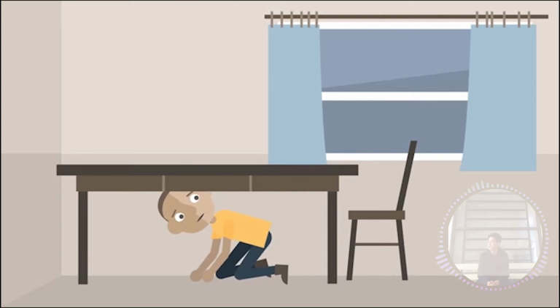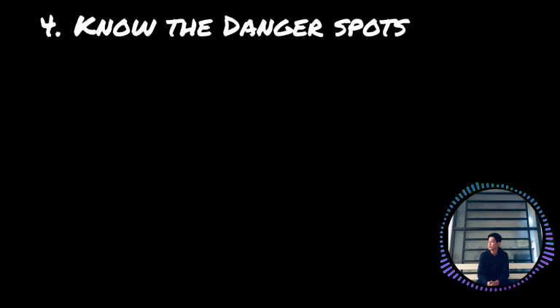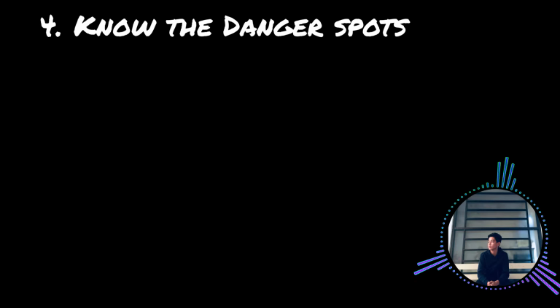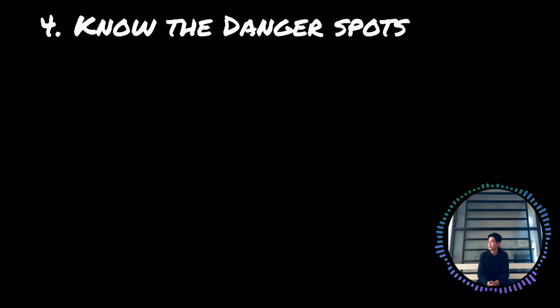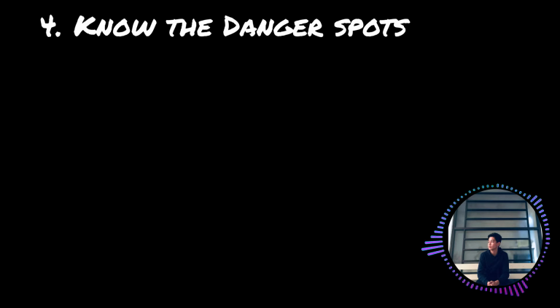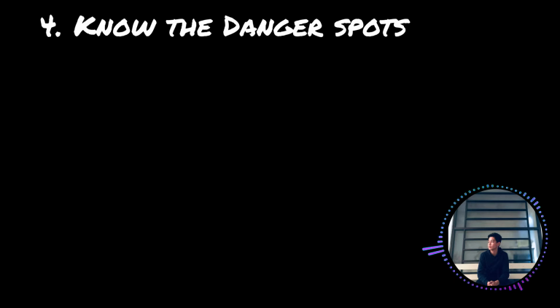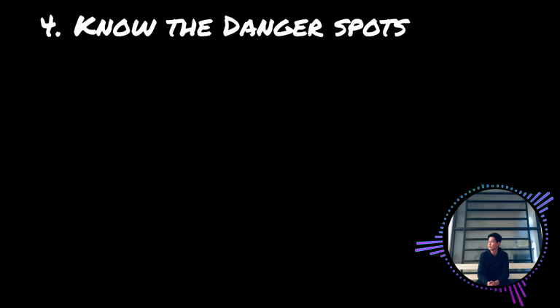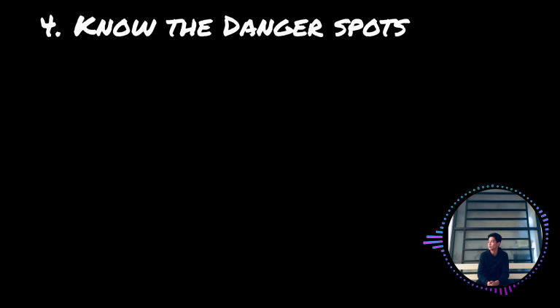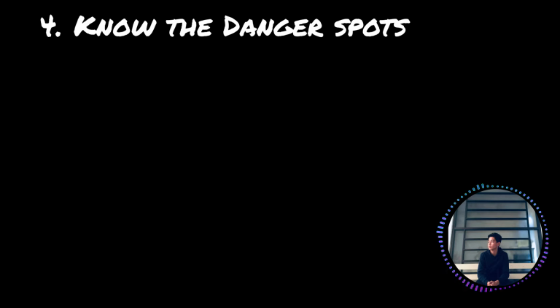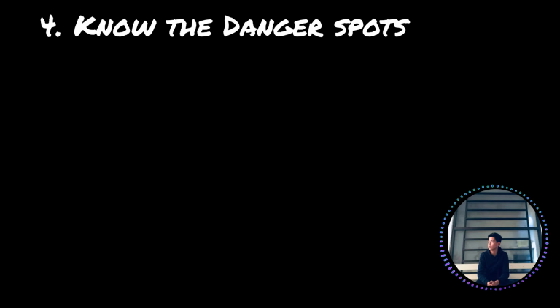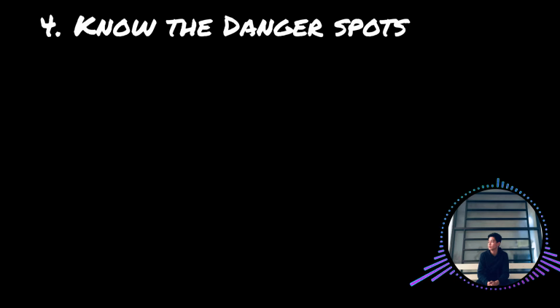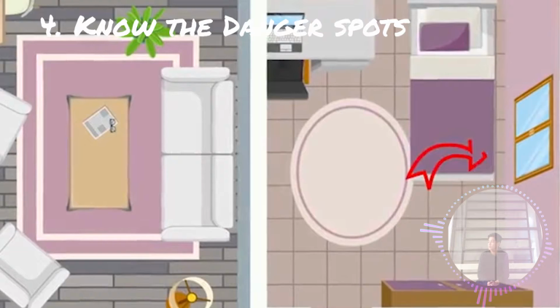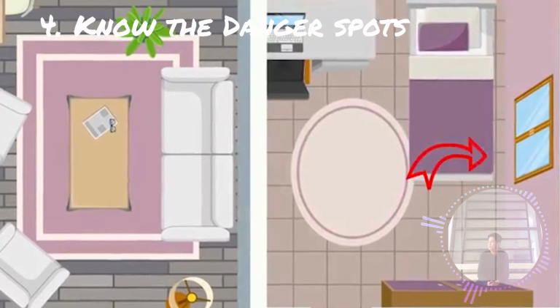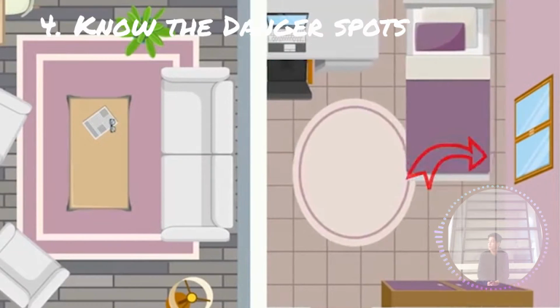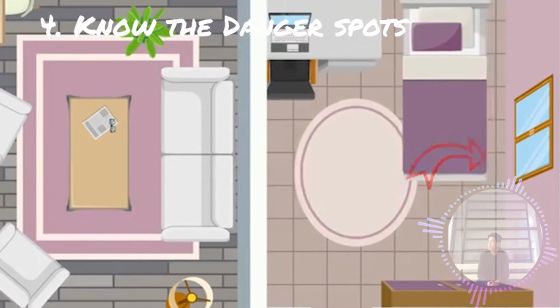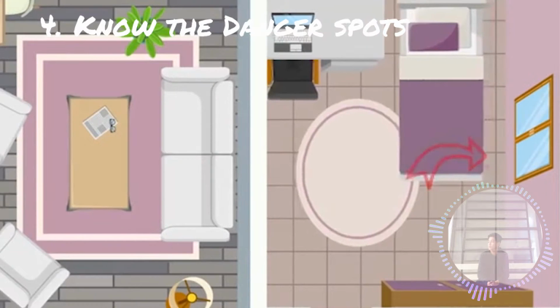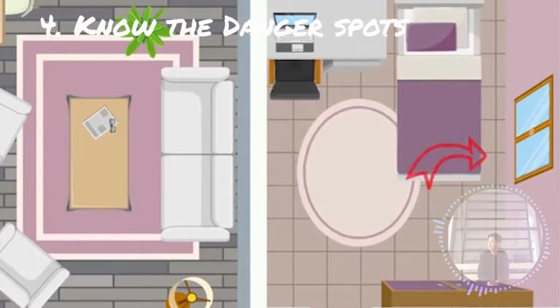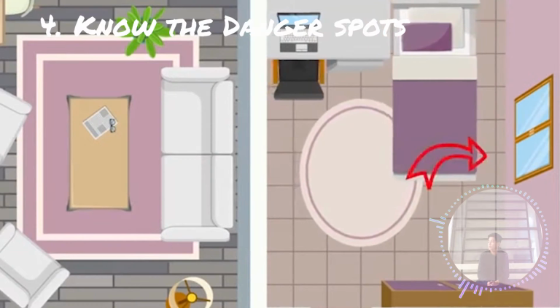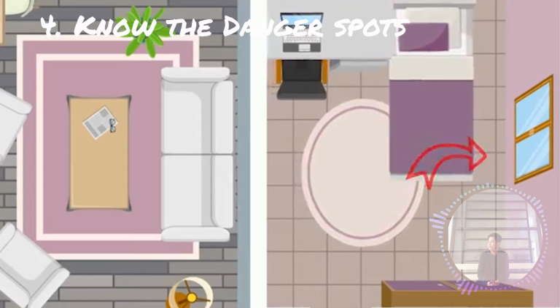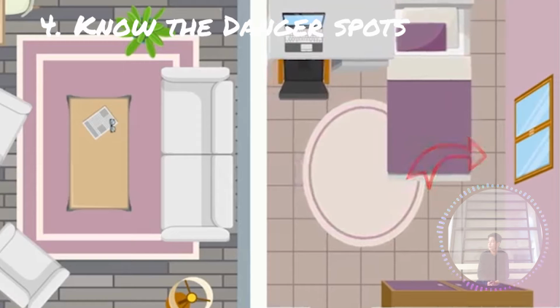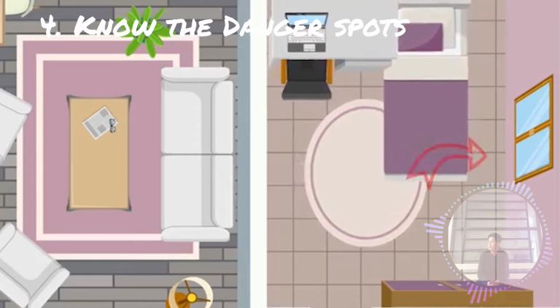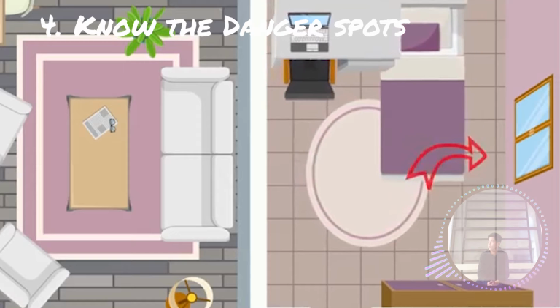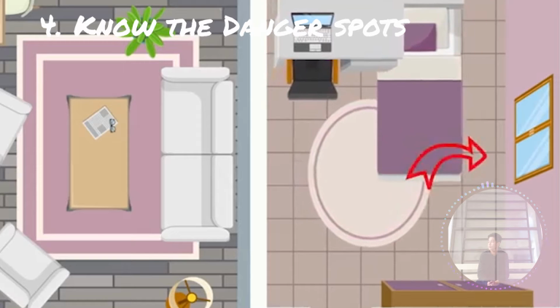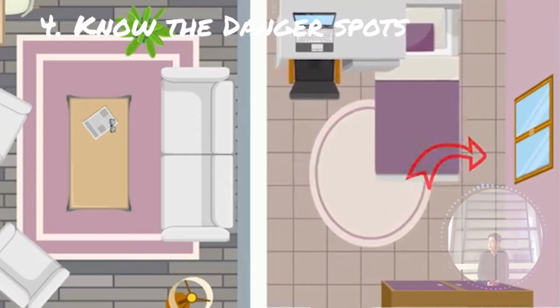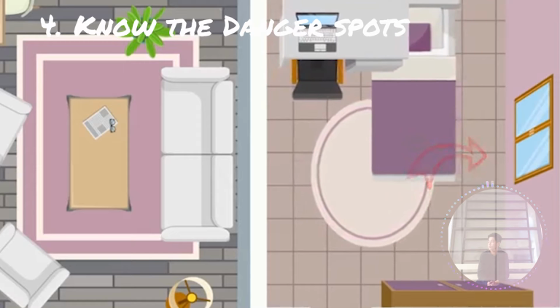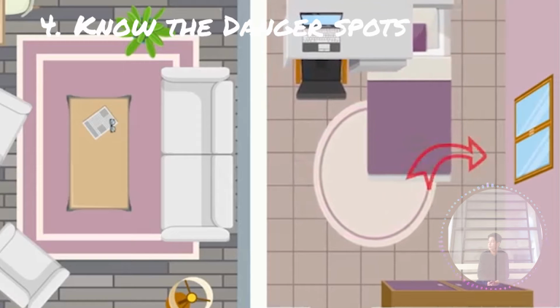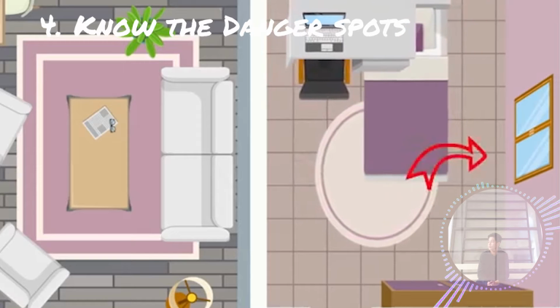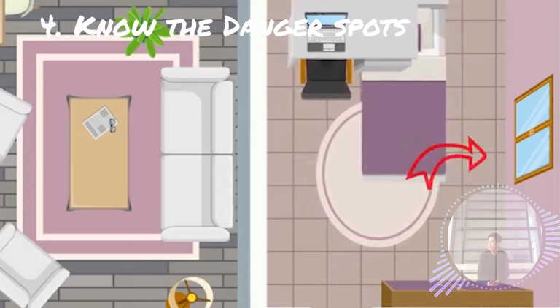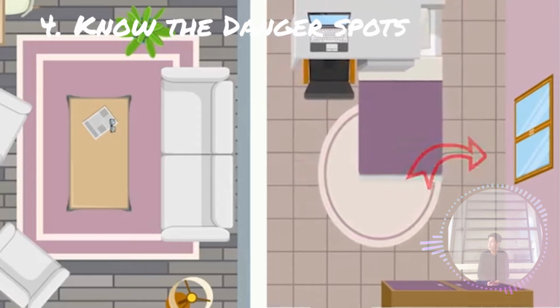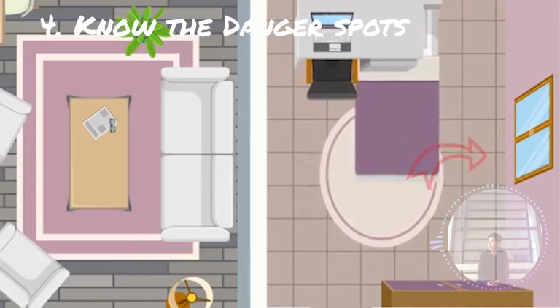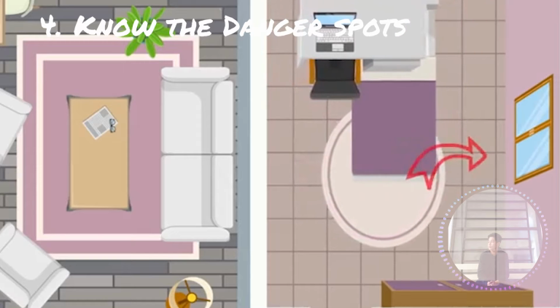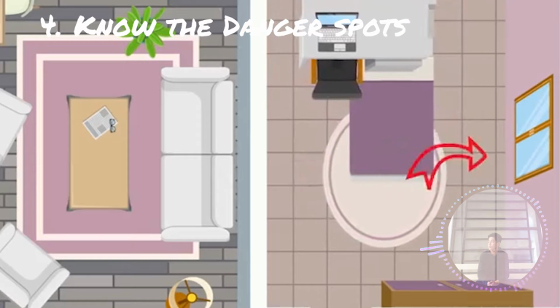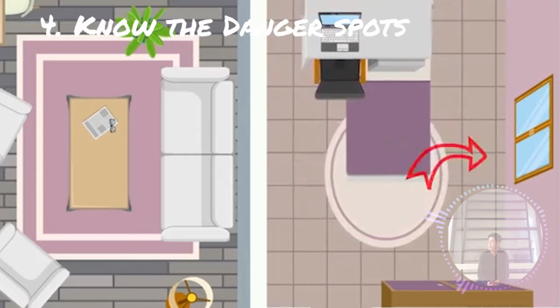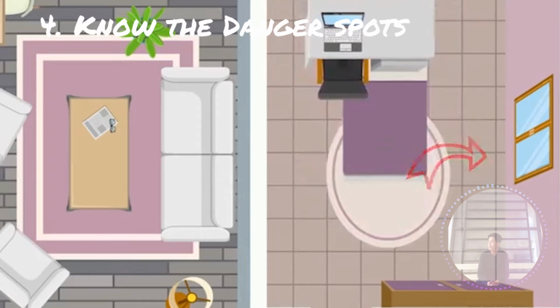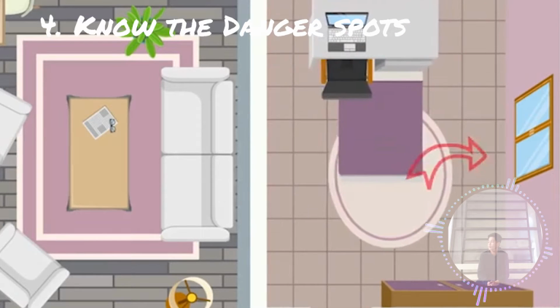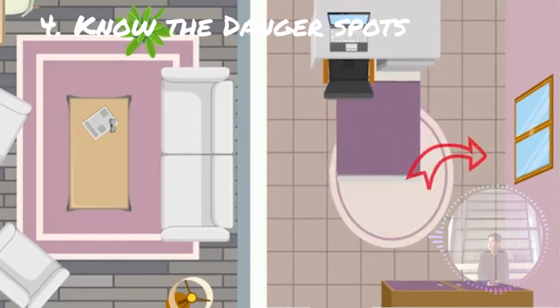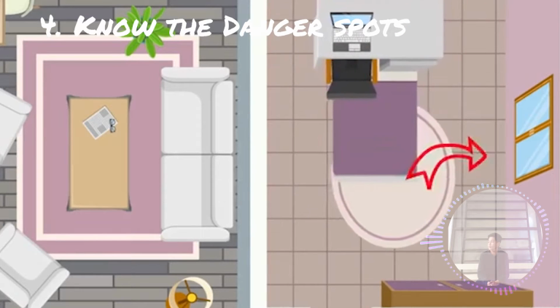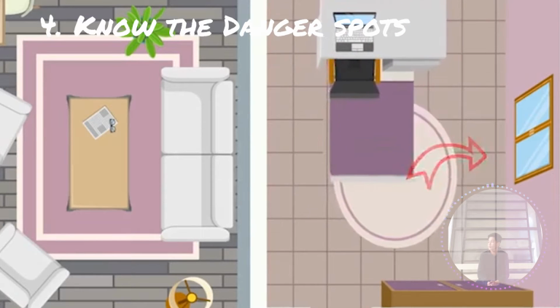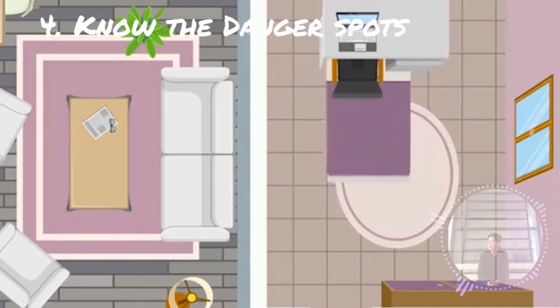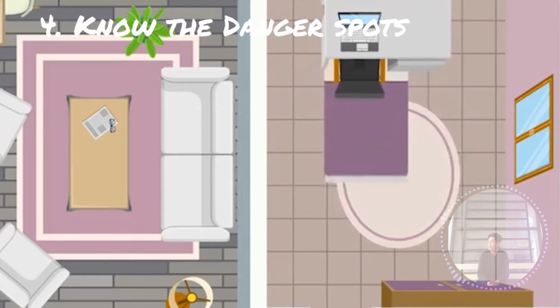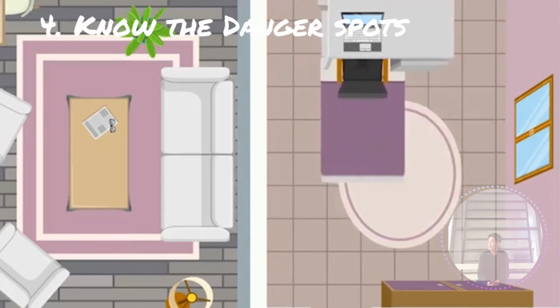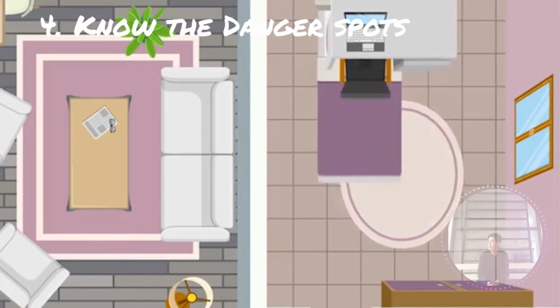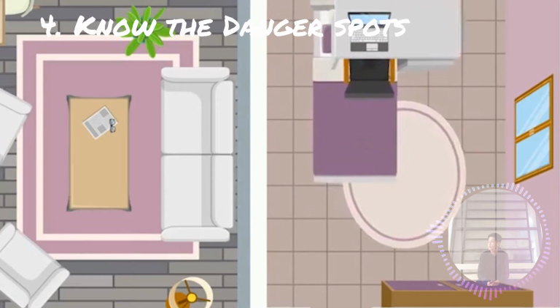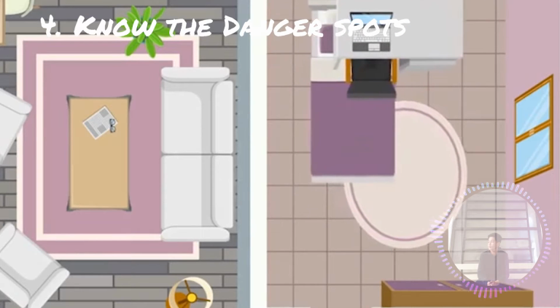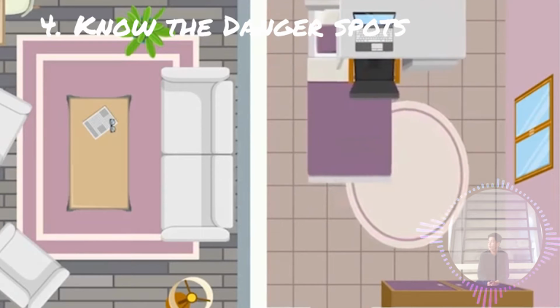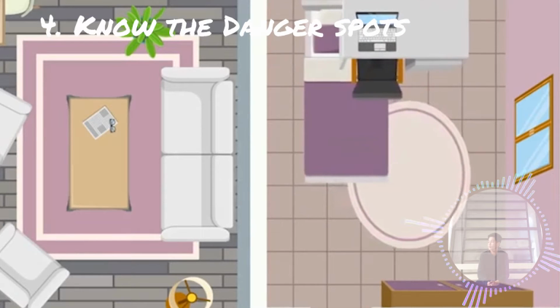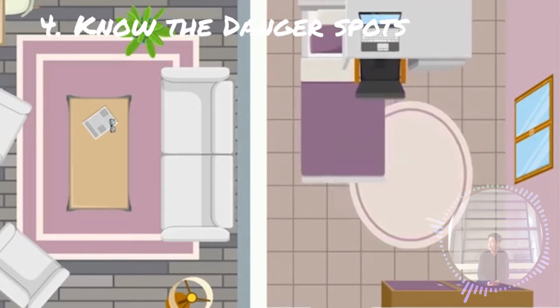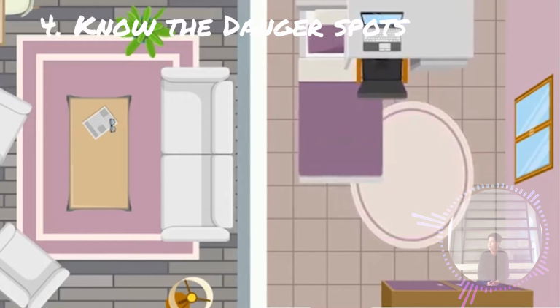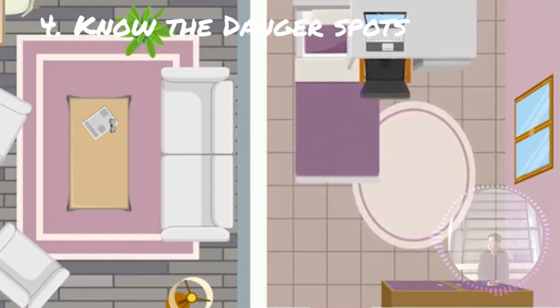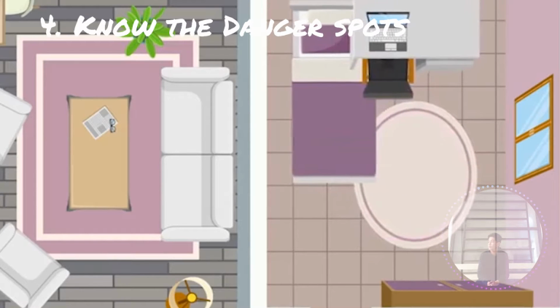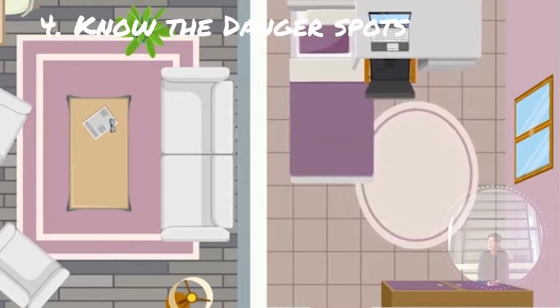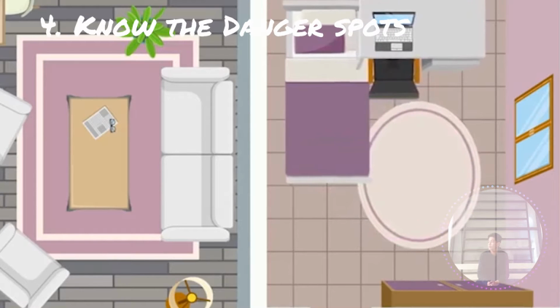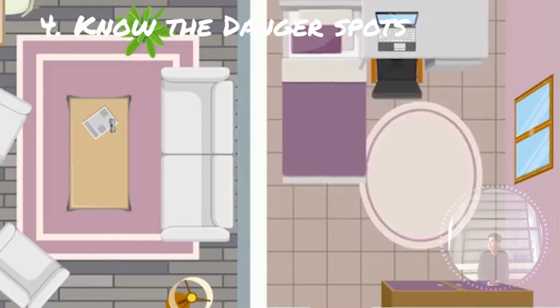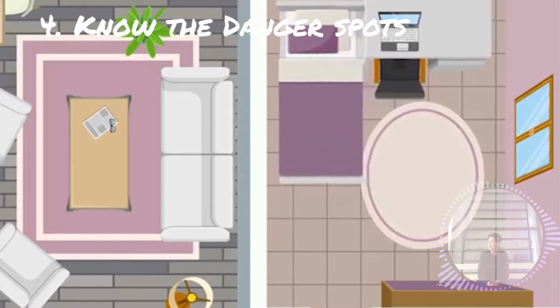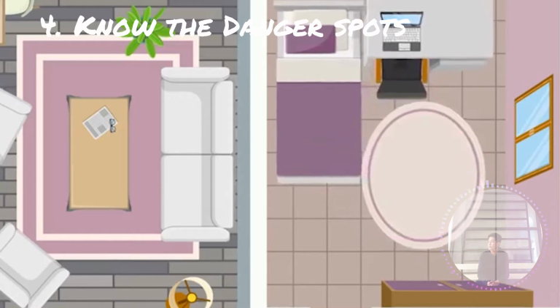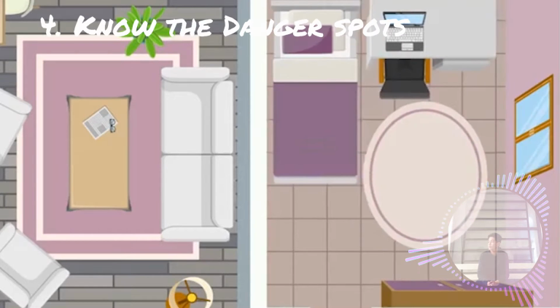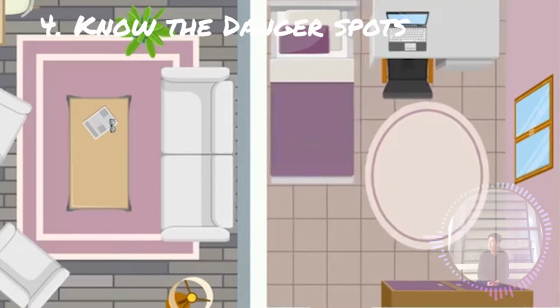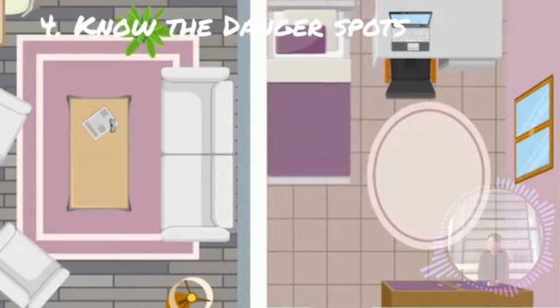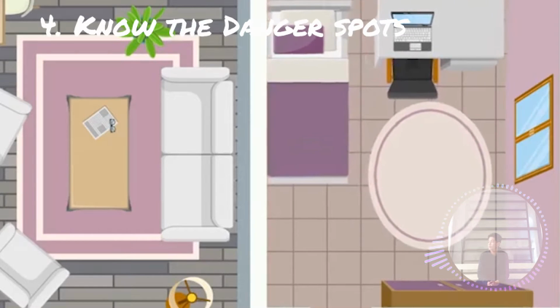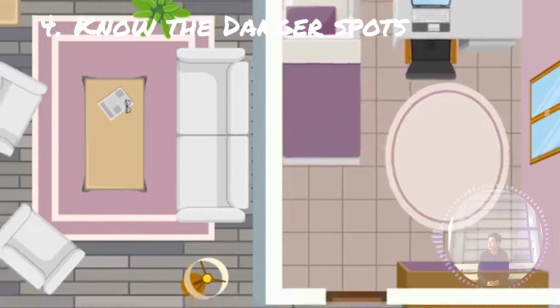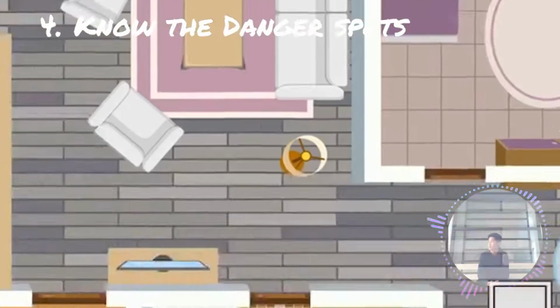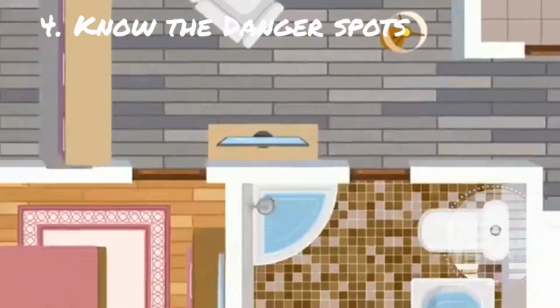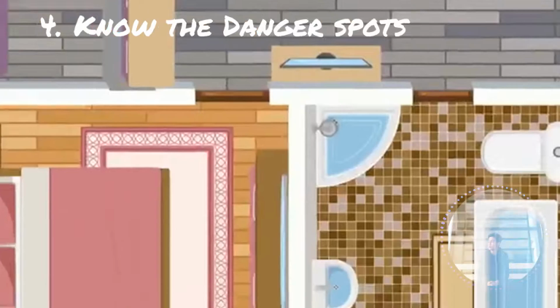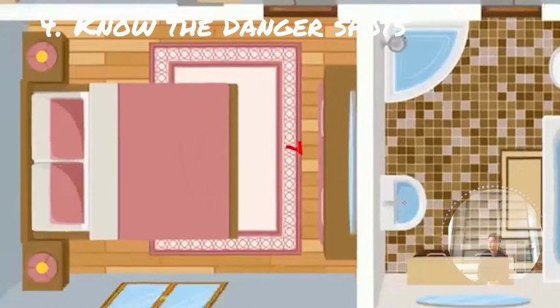Note the dangerous spots: windows, mirrors, hanging objects, fireplaces, and tall, unsecured furniture.